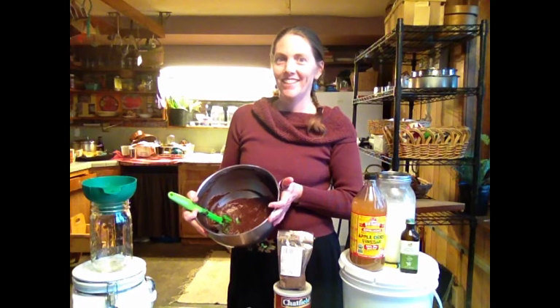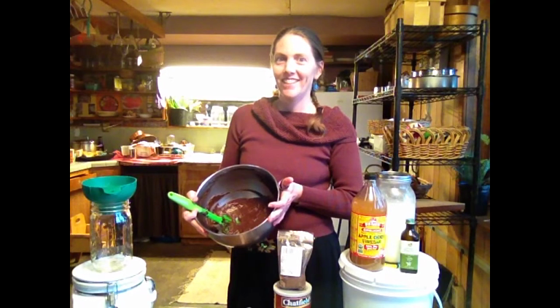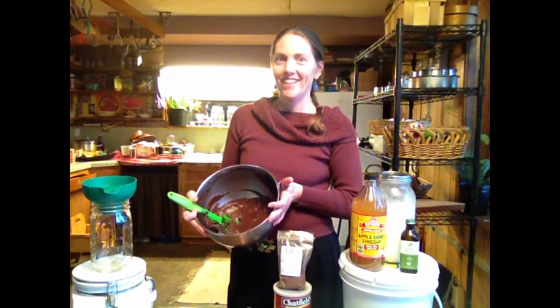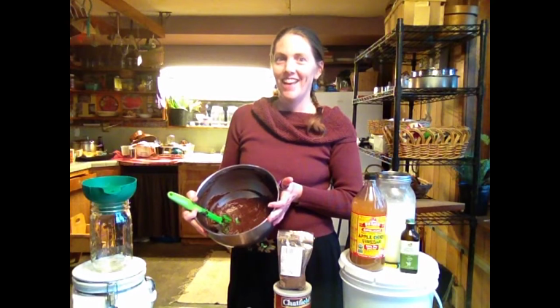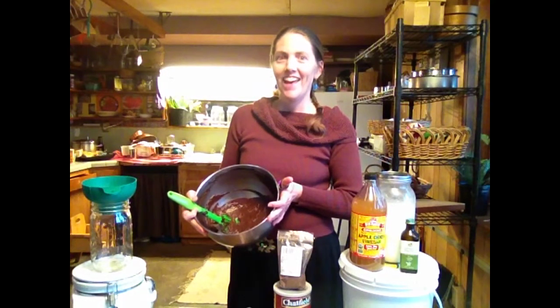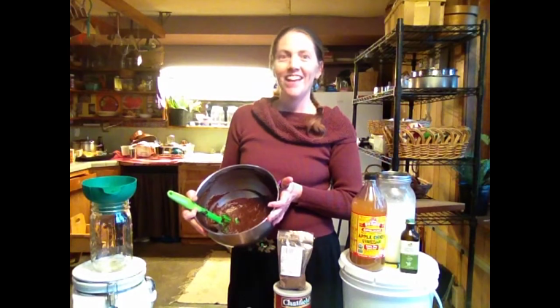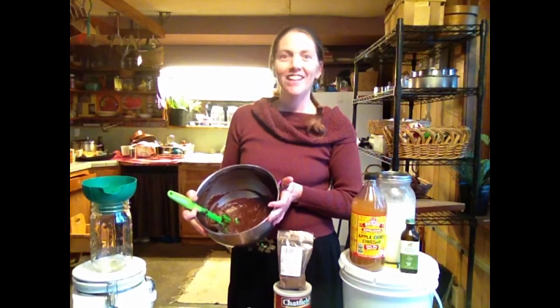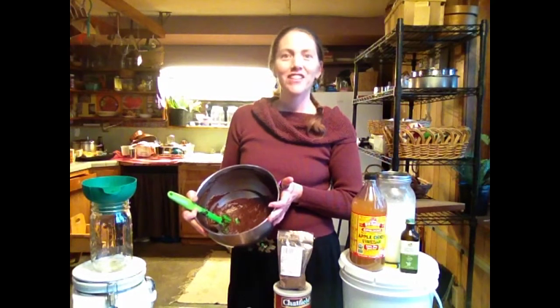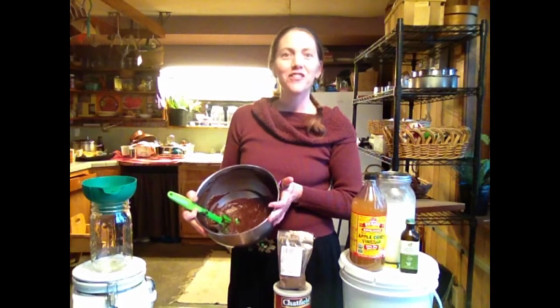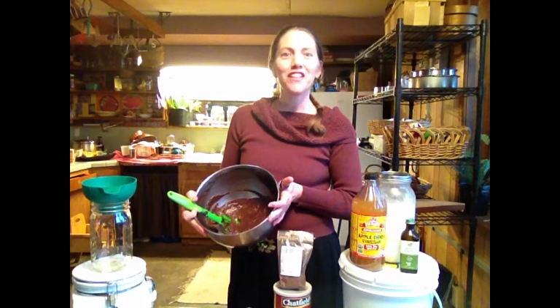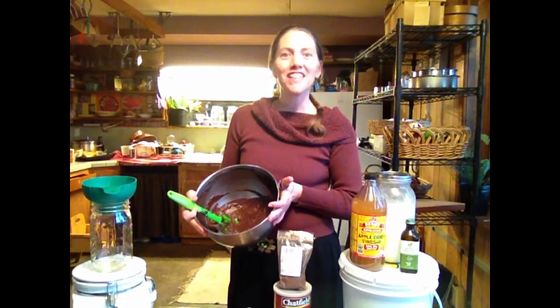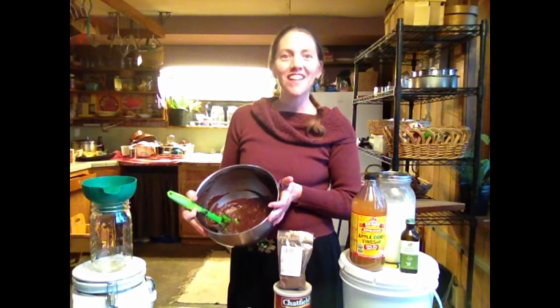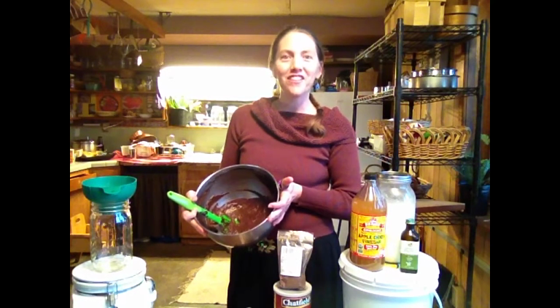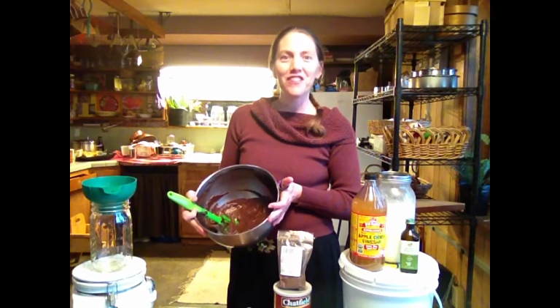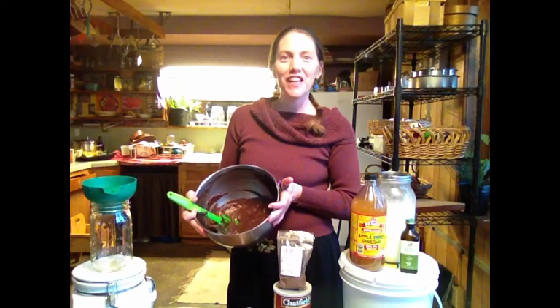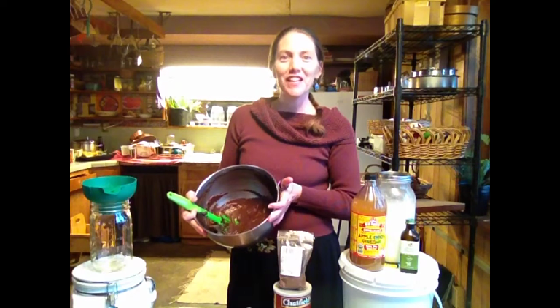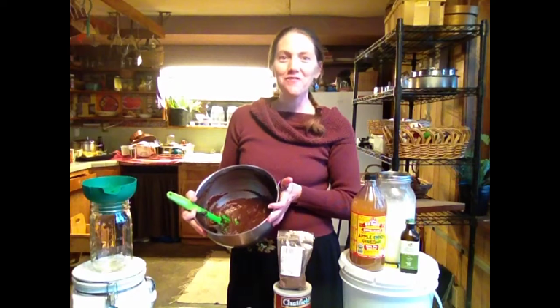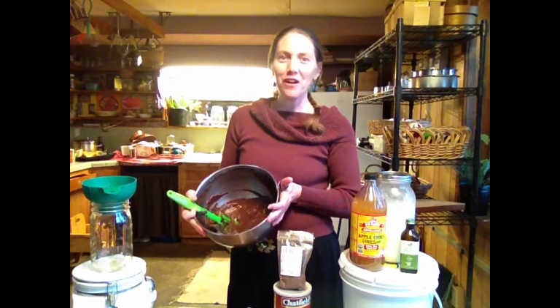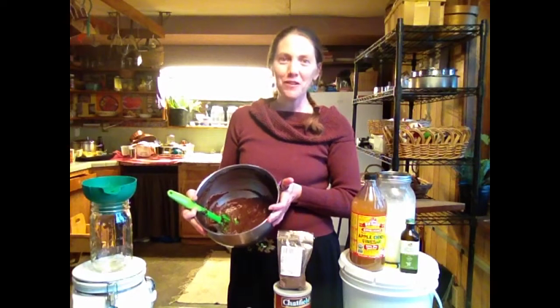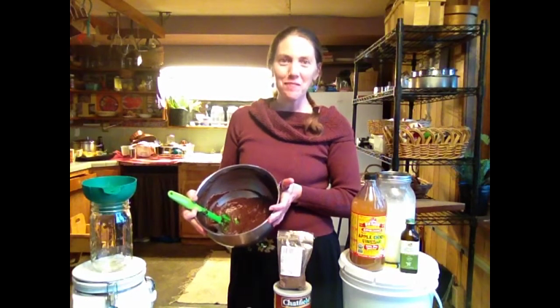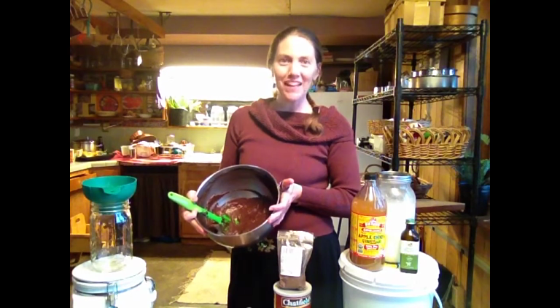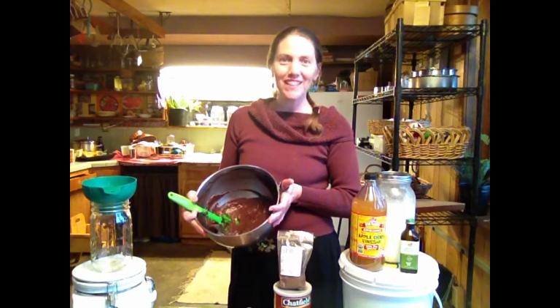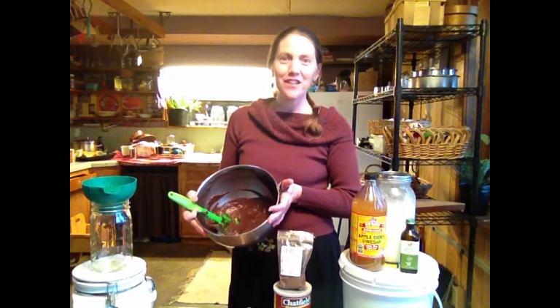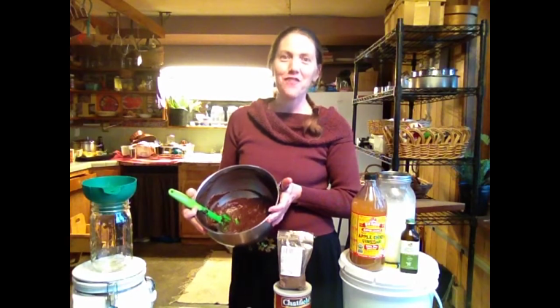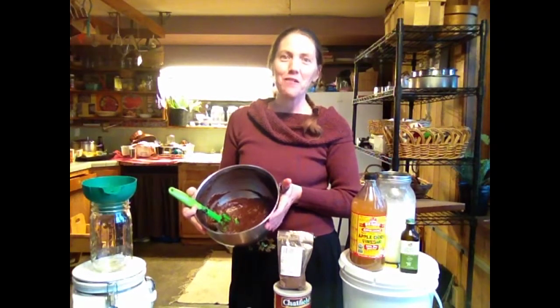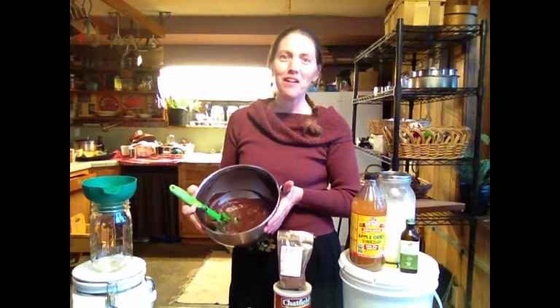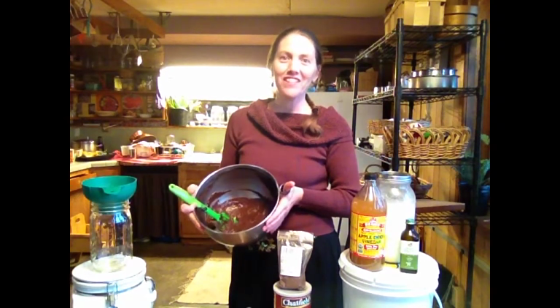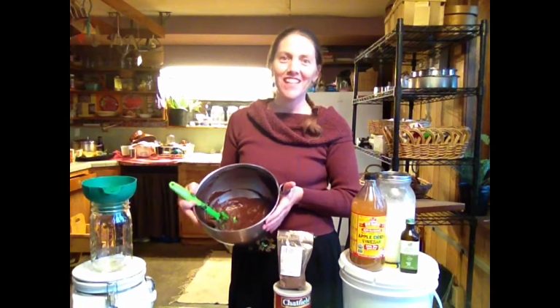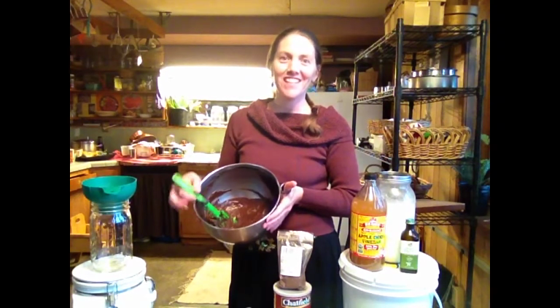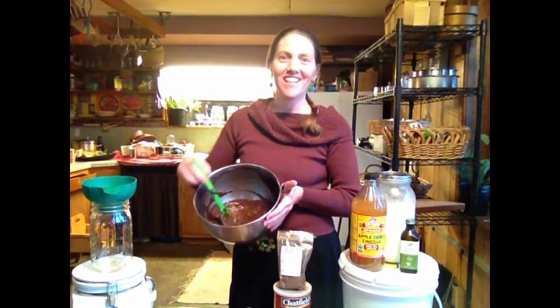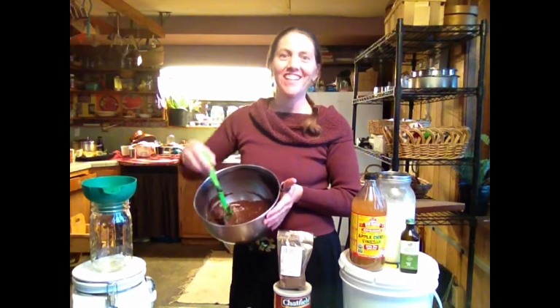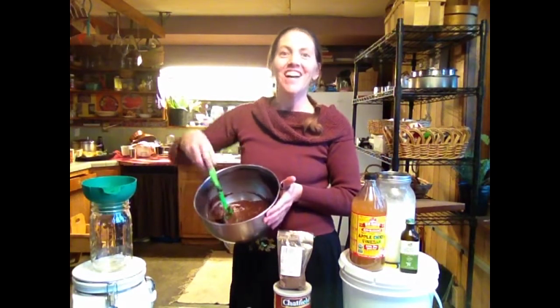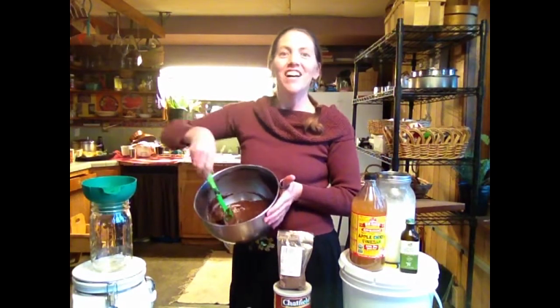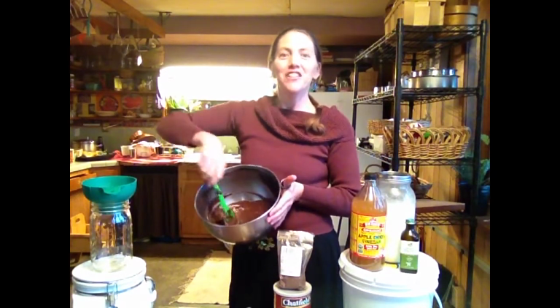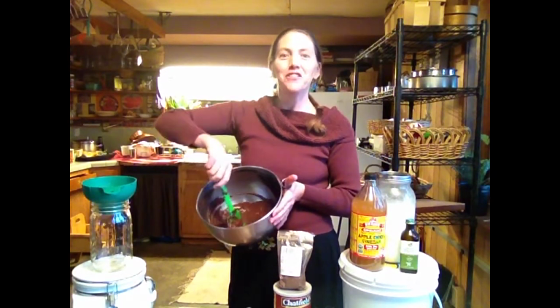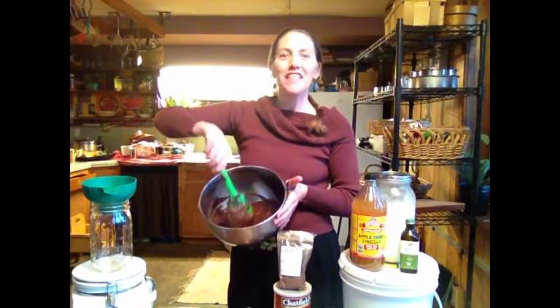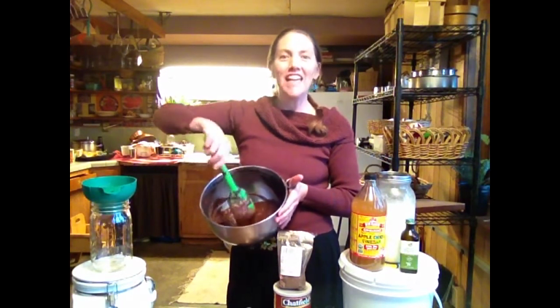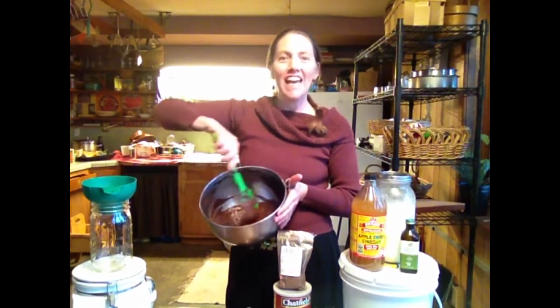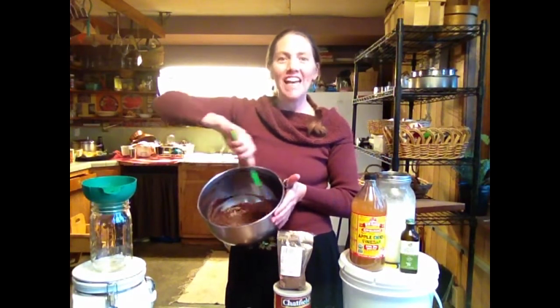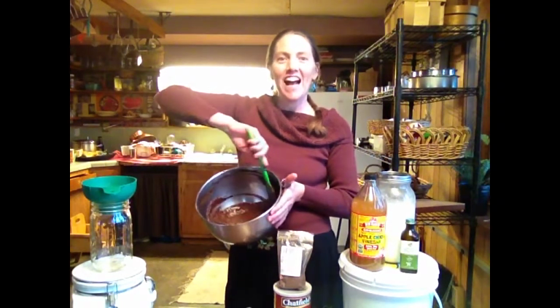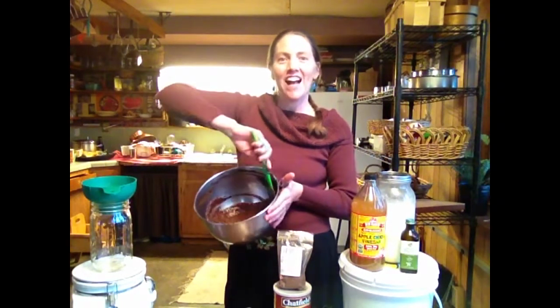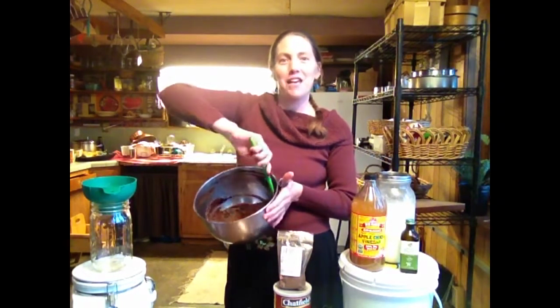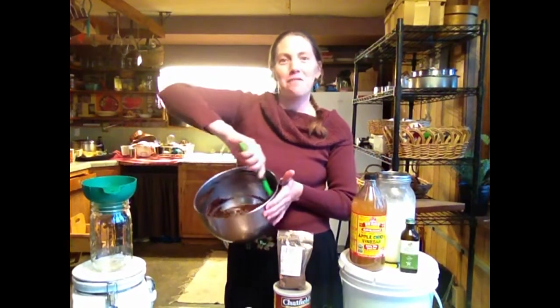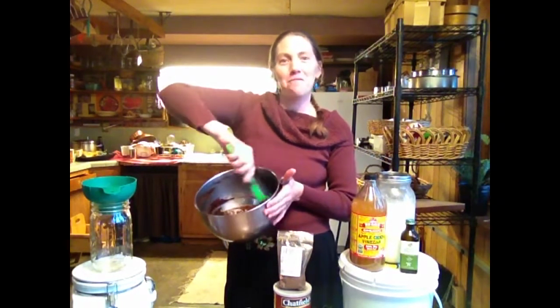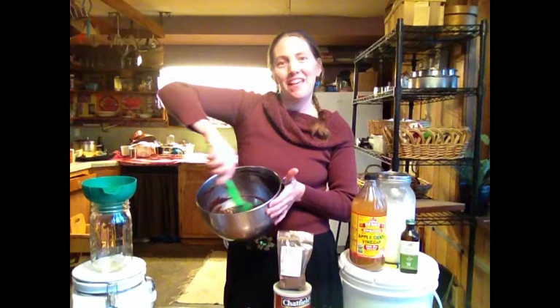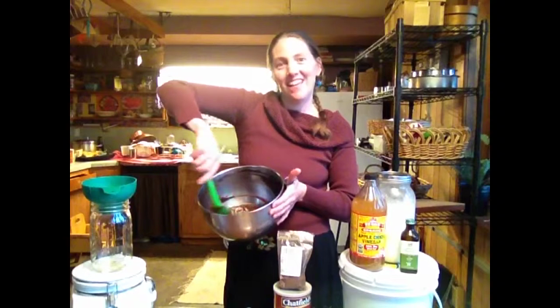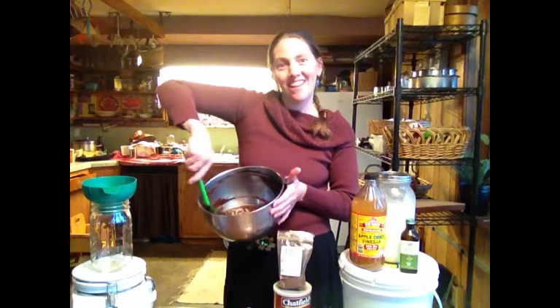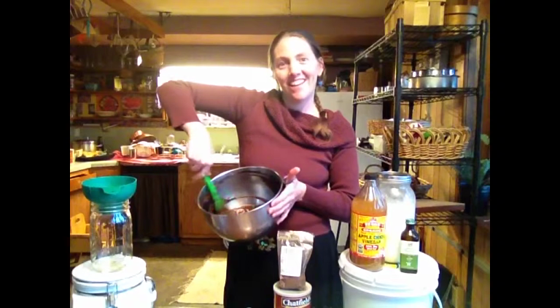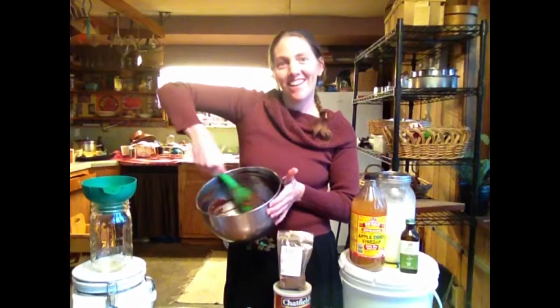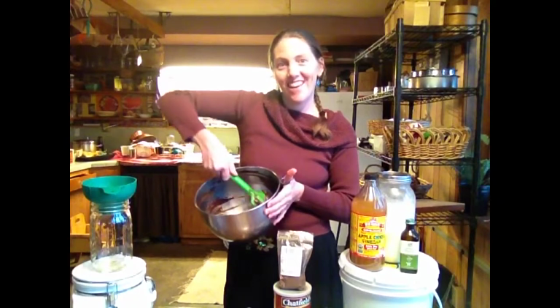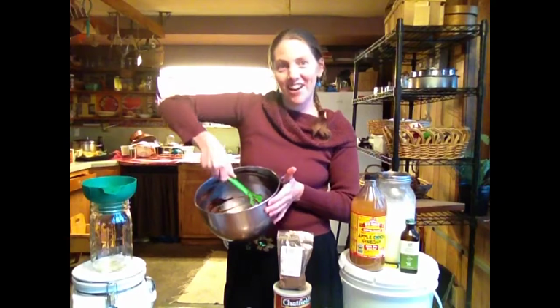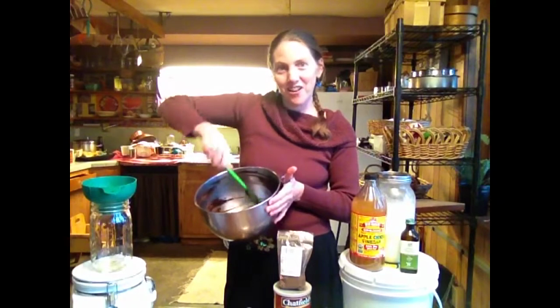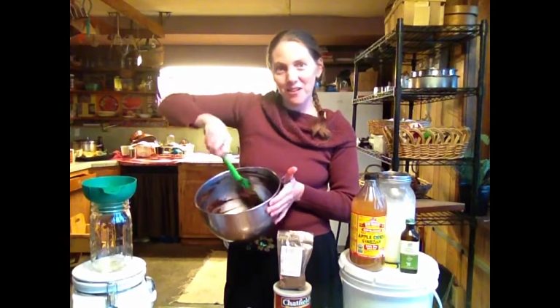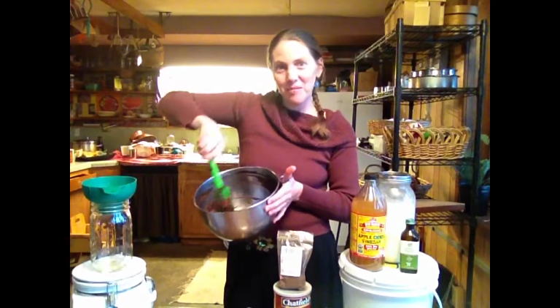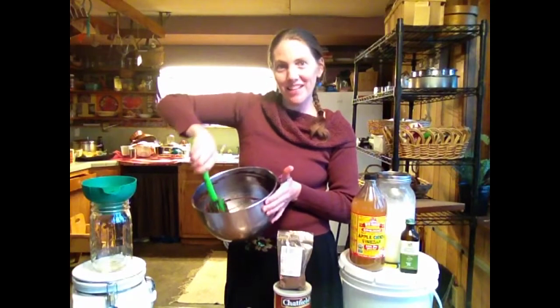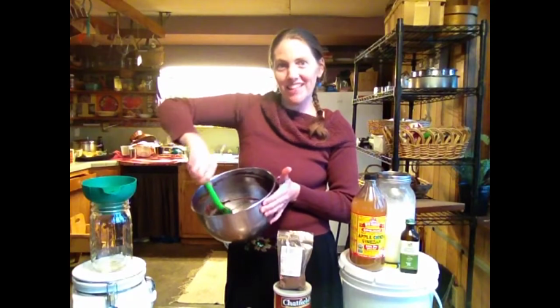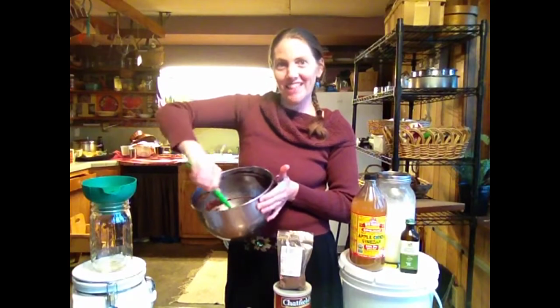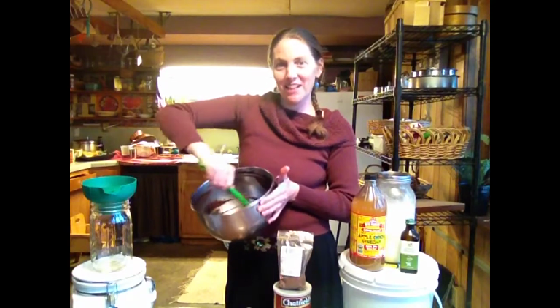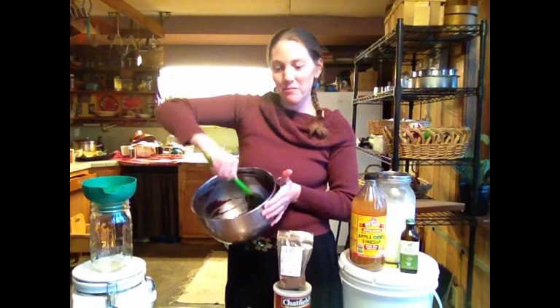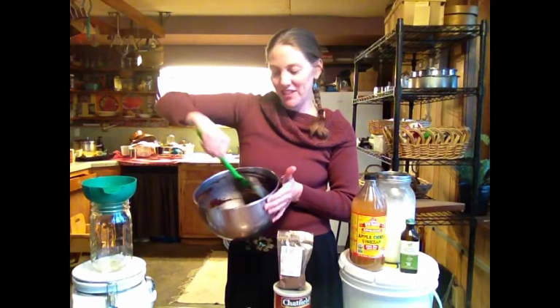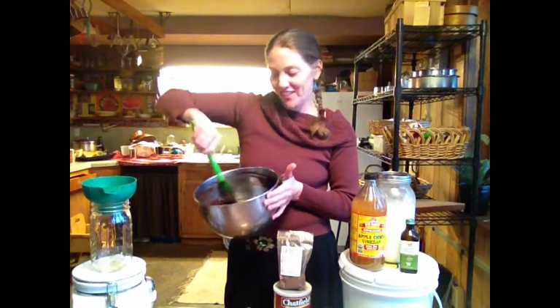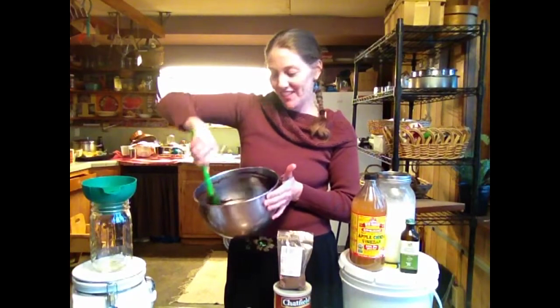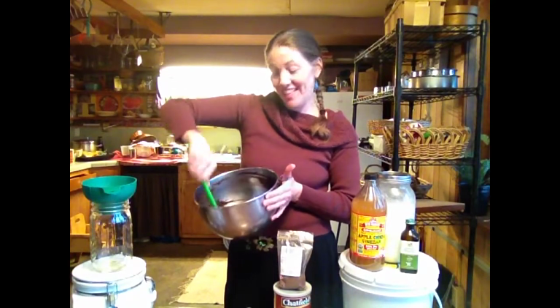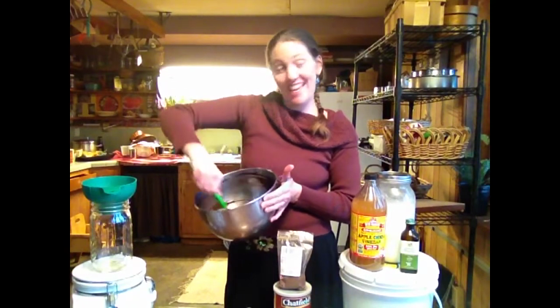Hey, it's Courtney Sullivan and welcome back to the Farmhouse Kitchen. Today I am making a carob celebration cake.